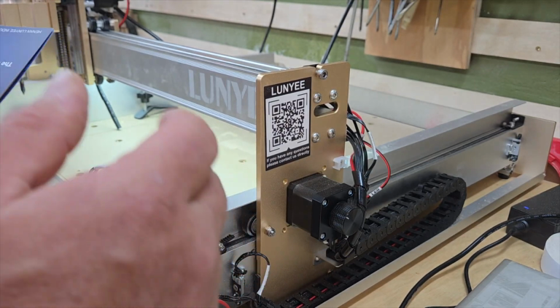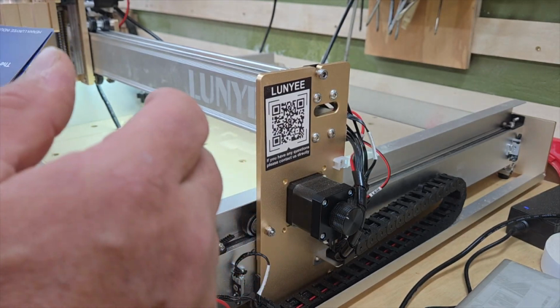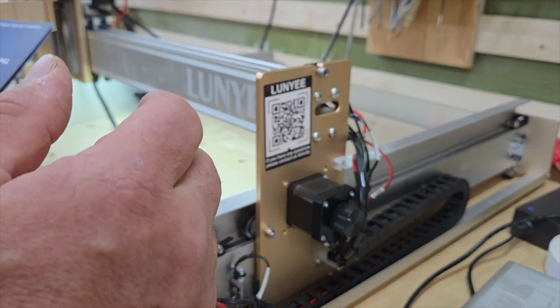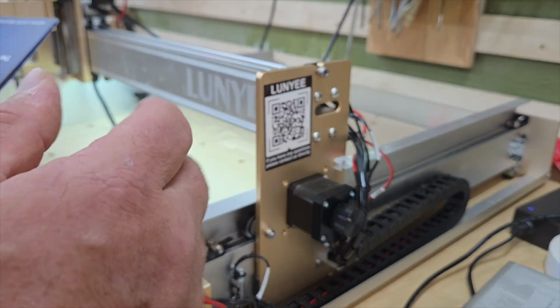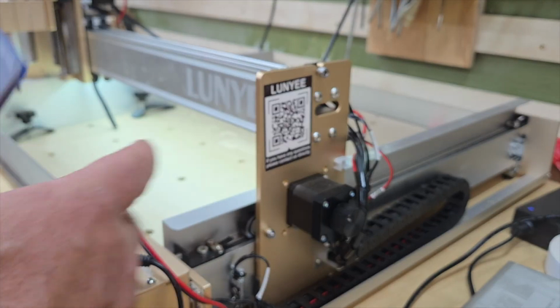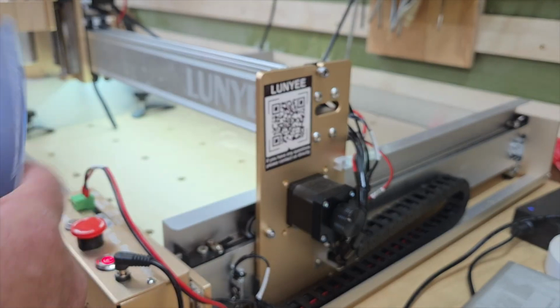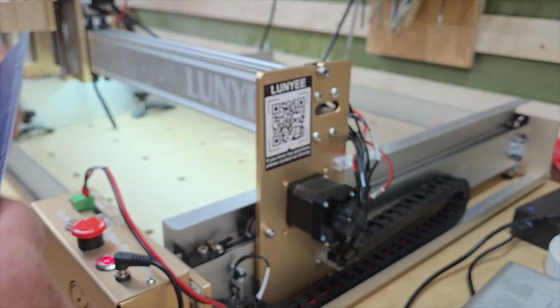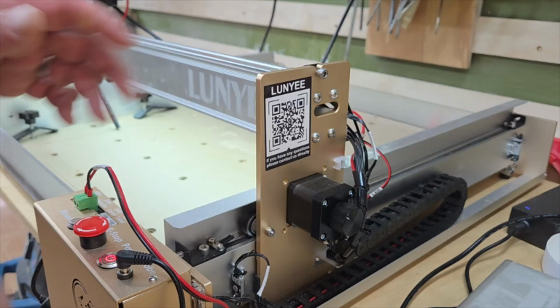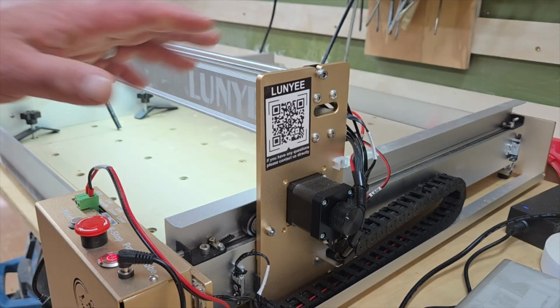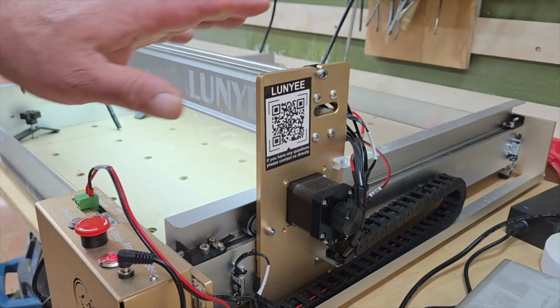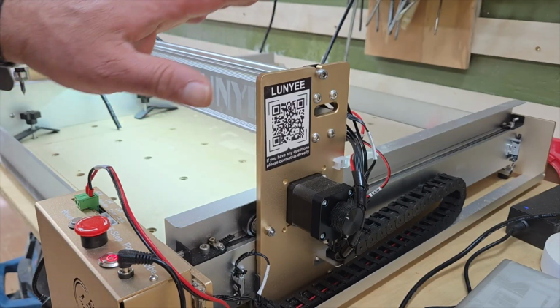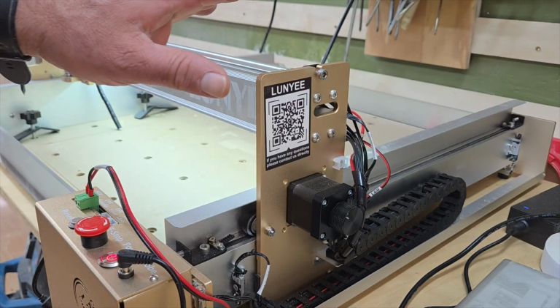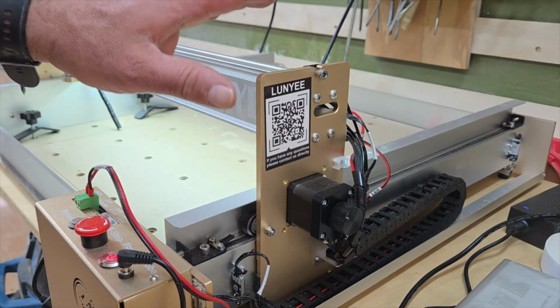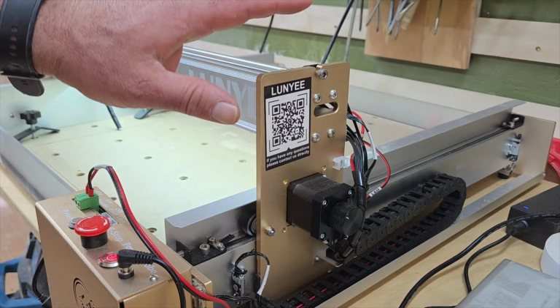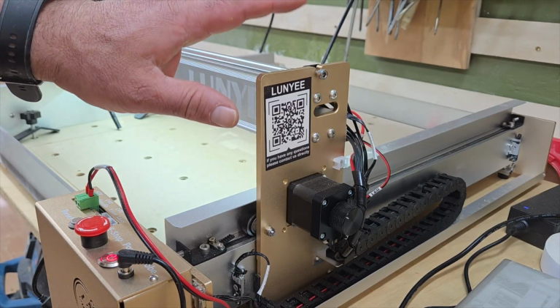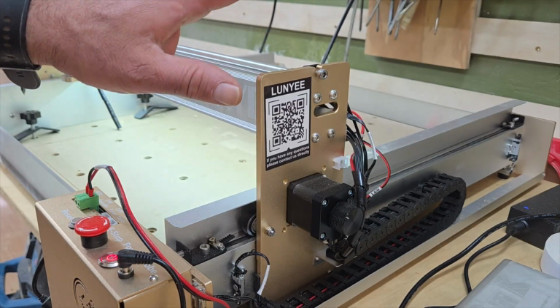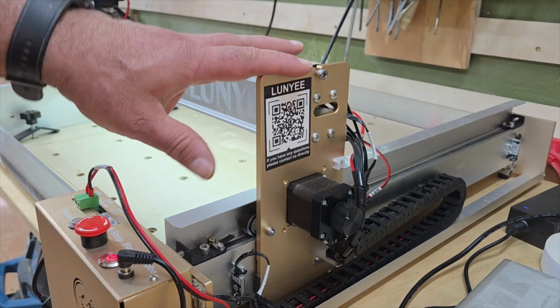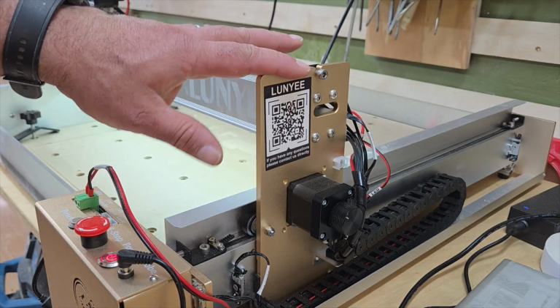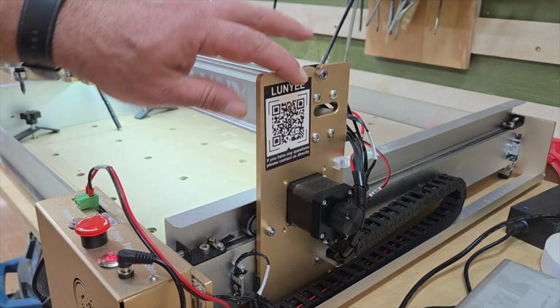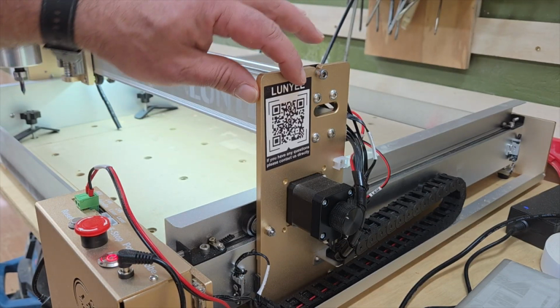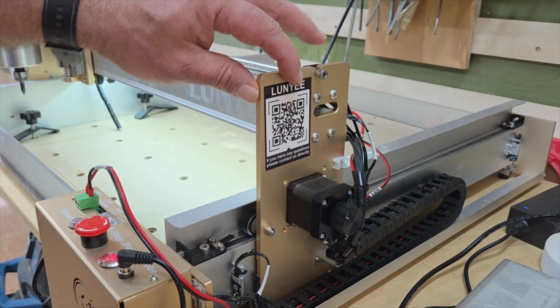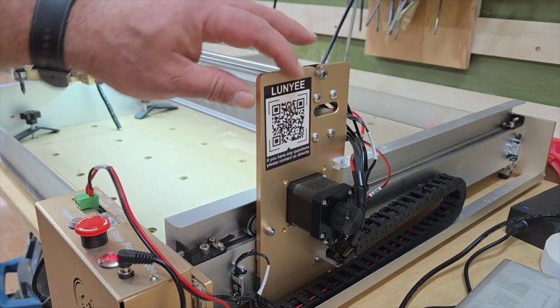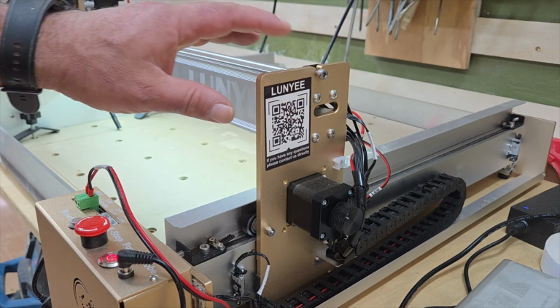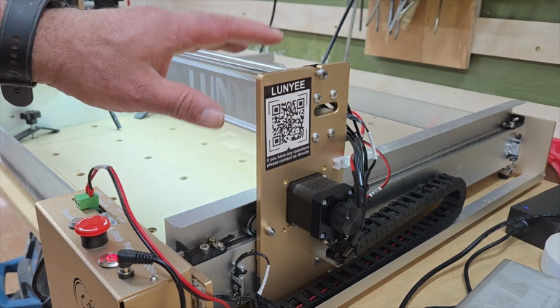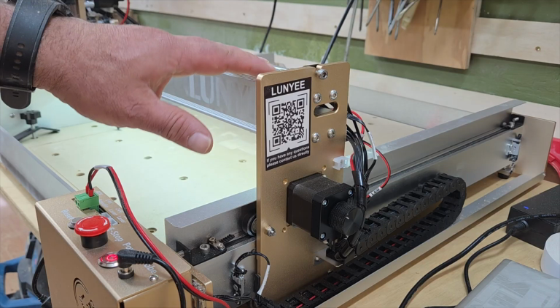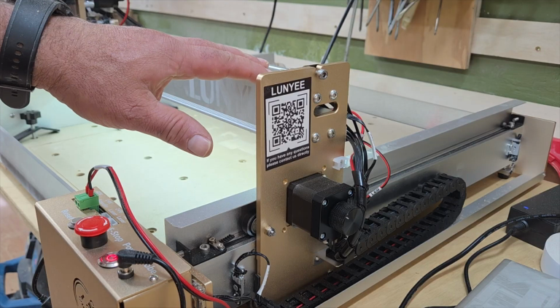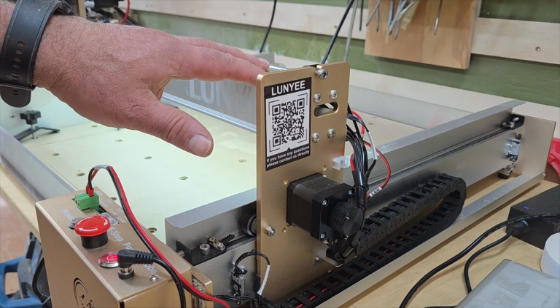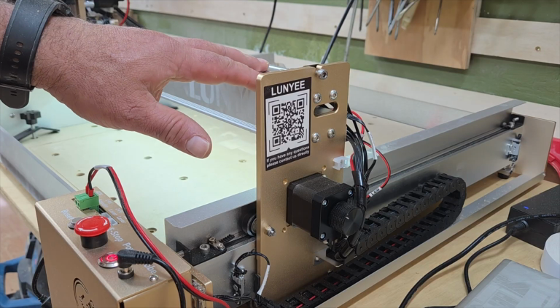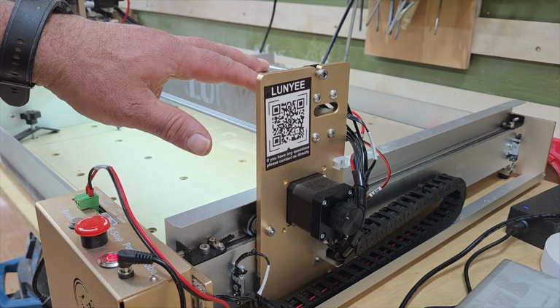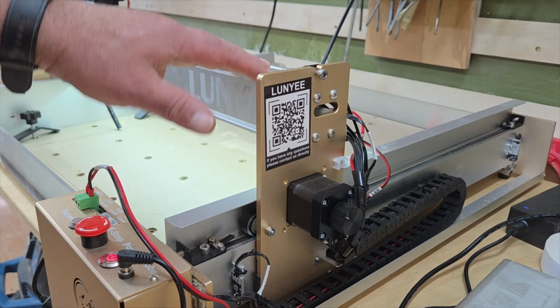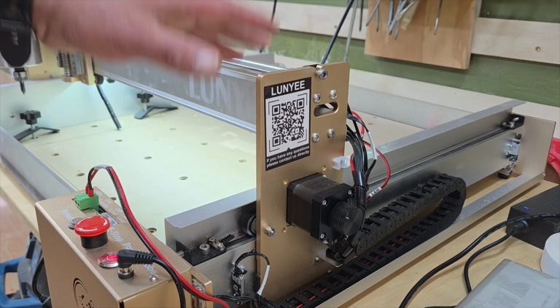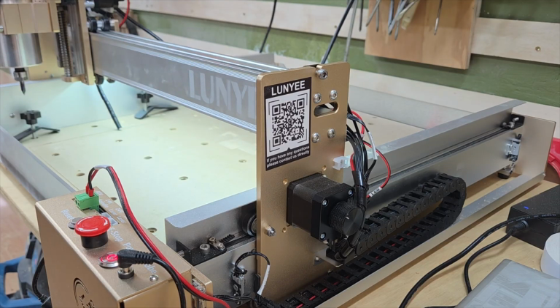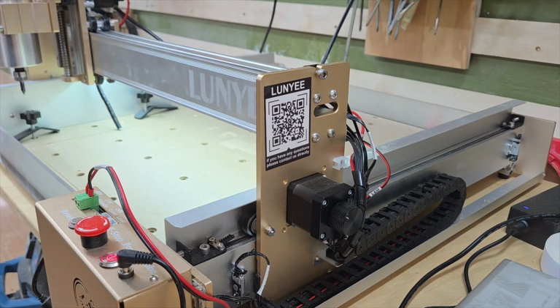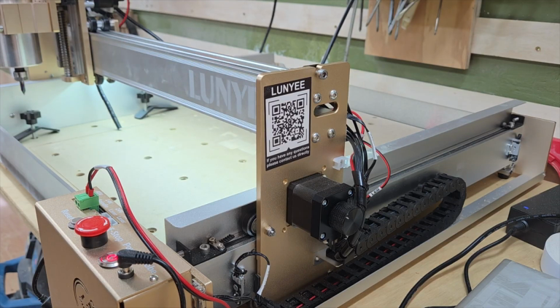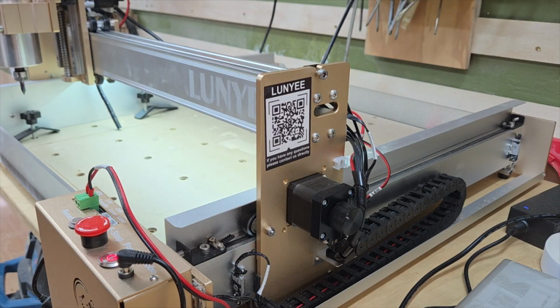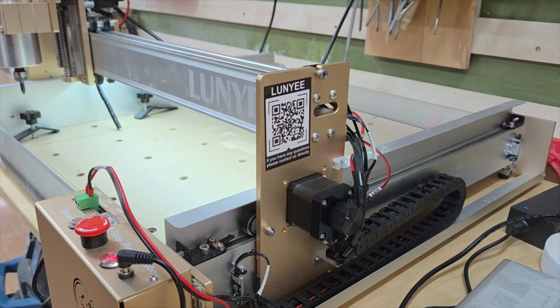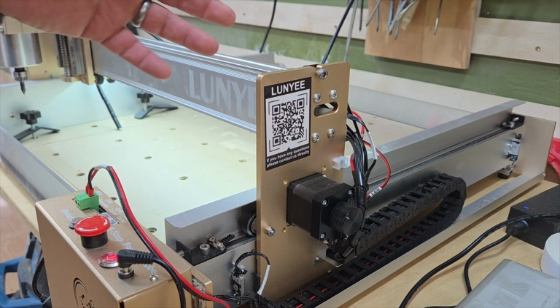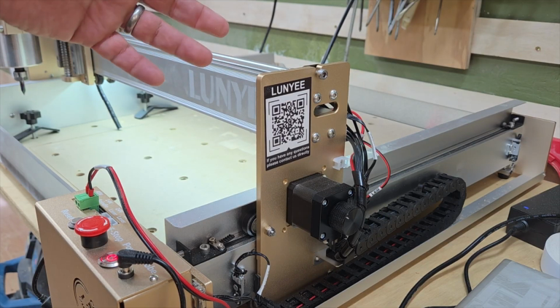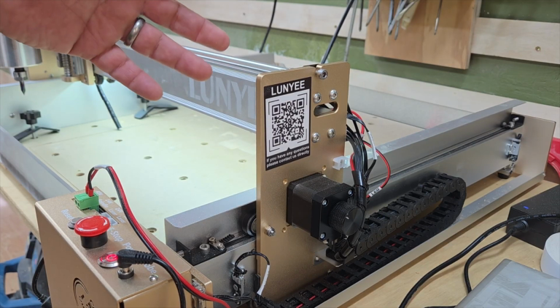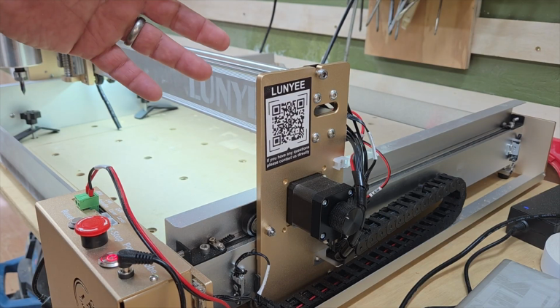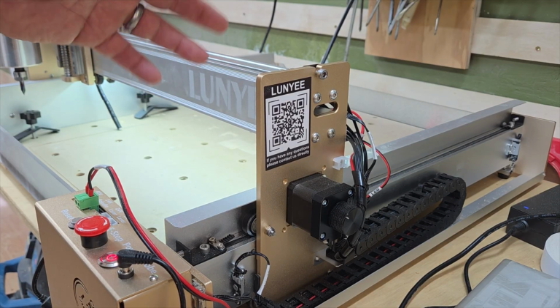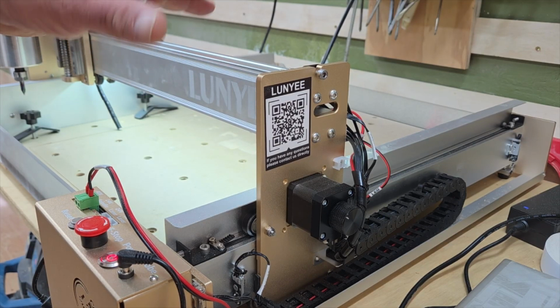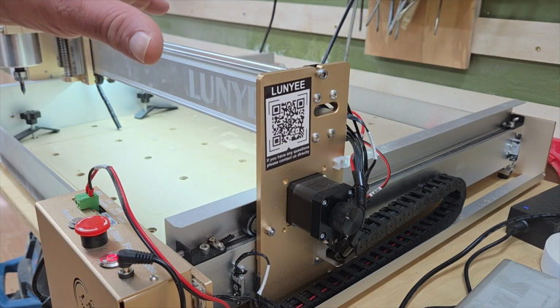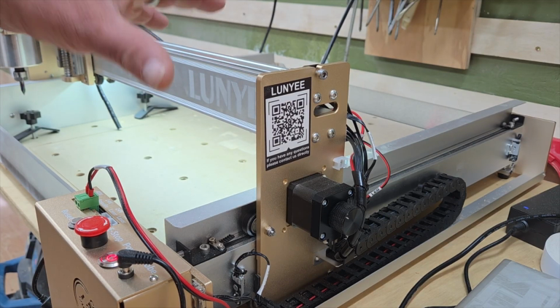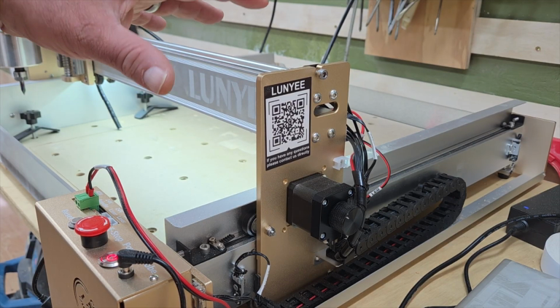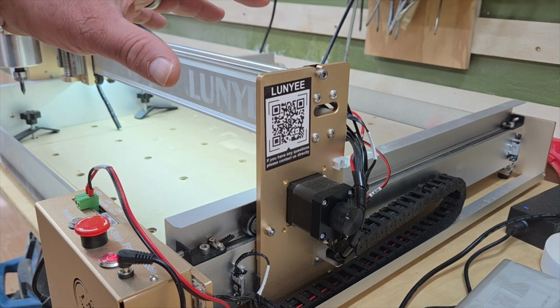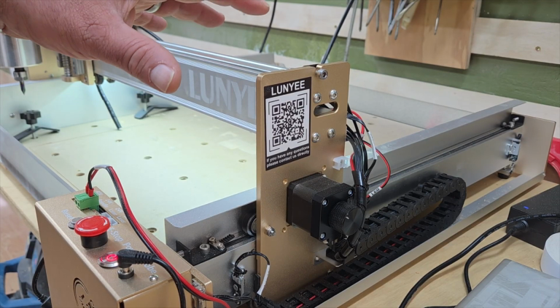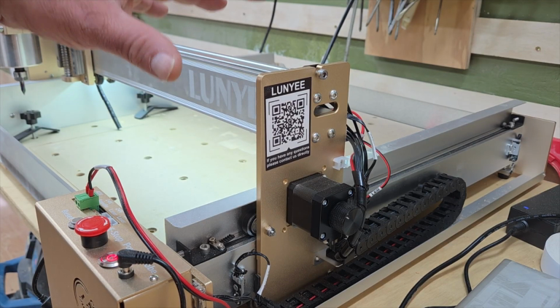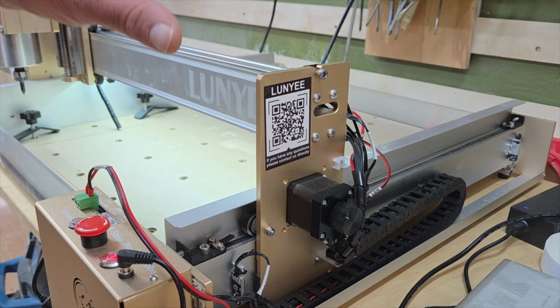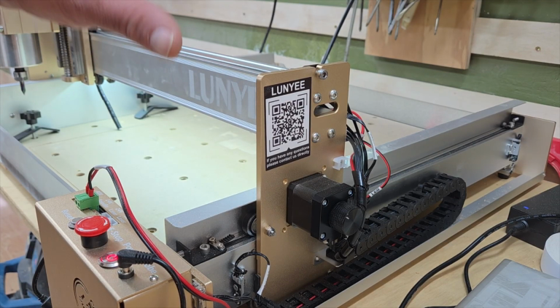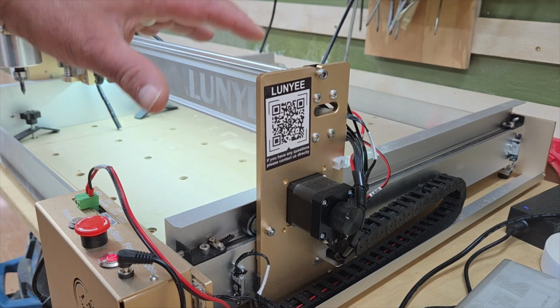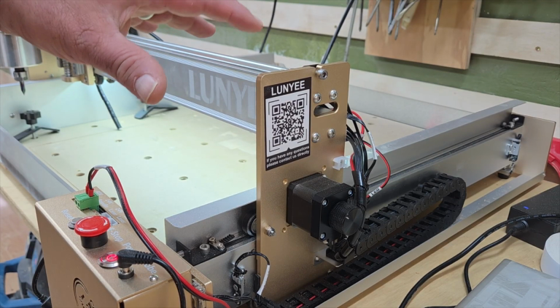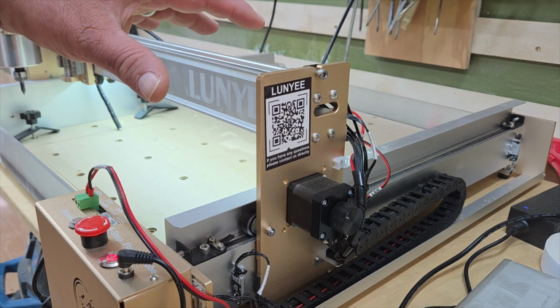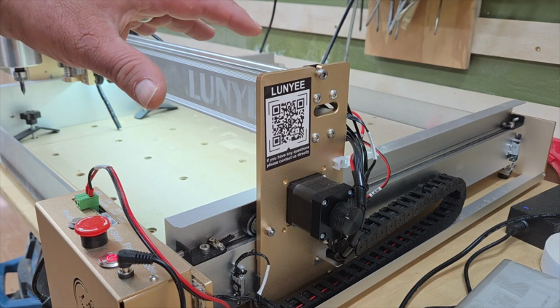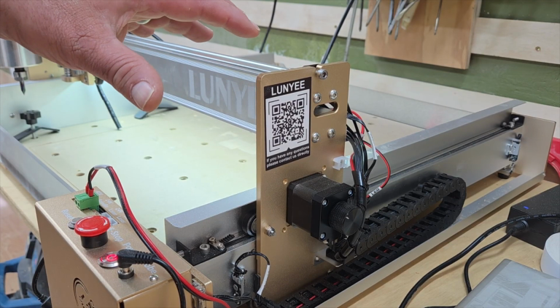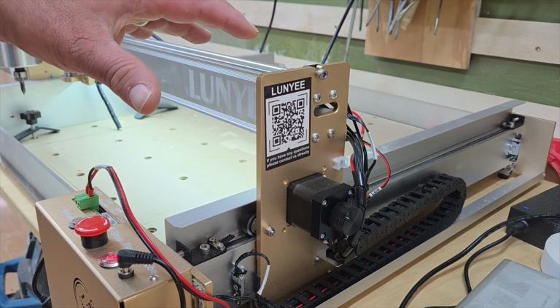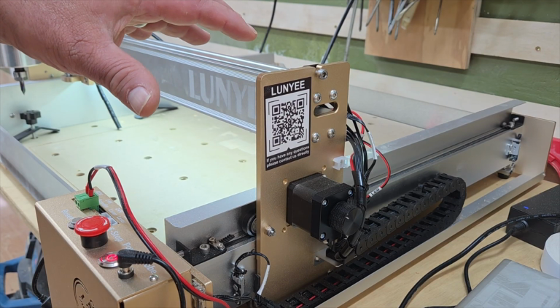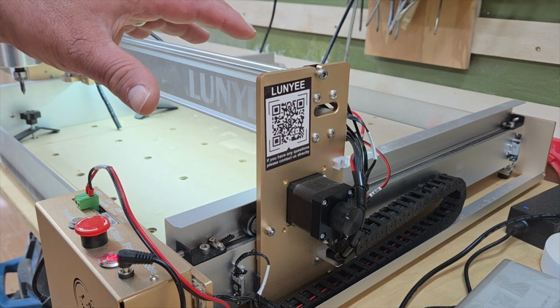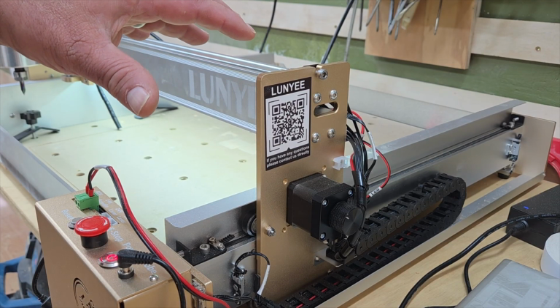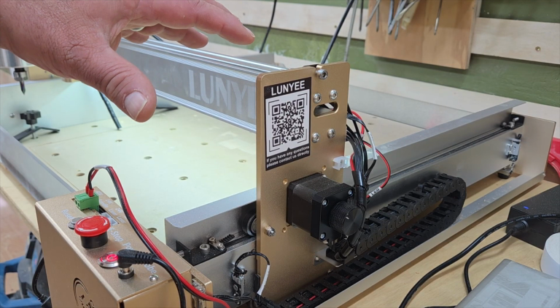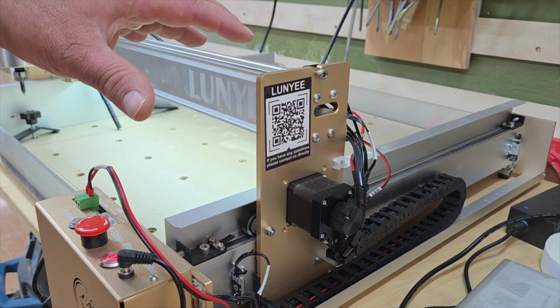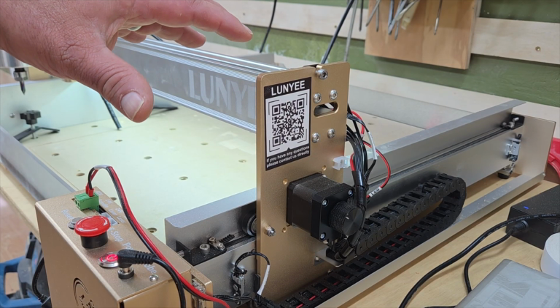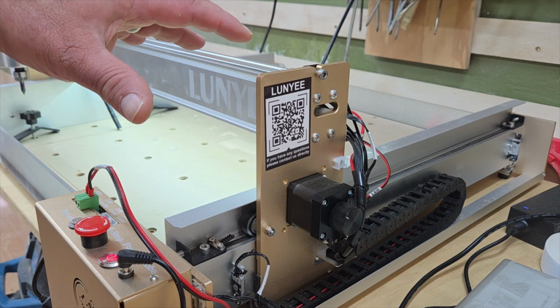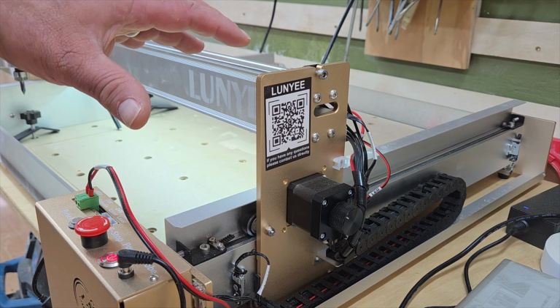And for them to put that QR code right on the side of the machine, that tells me that they are standing behind these machines.